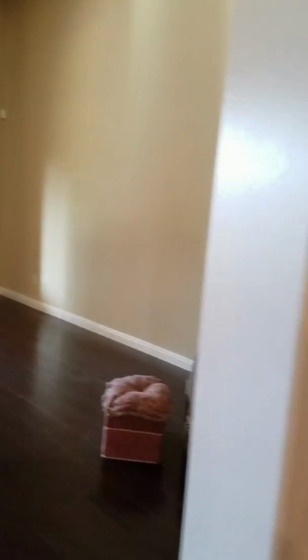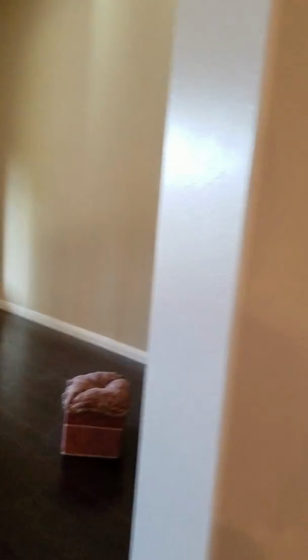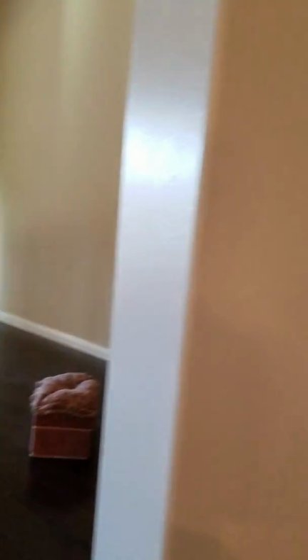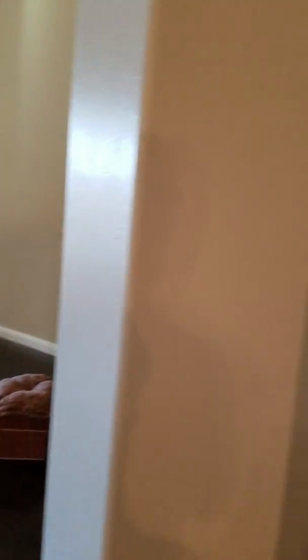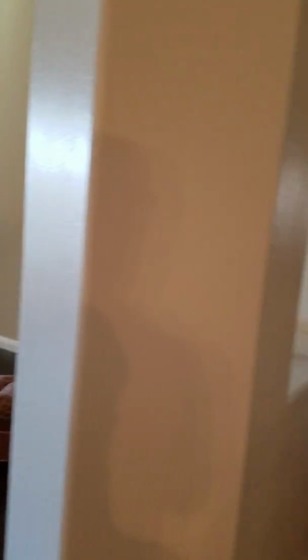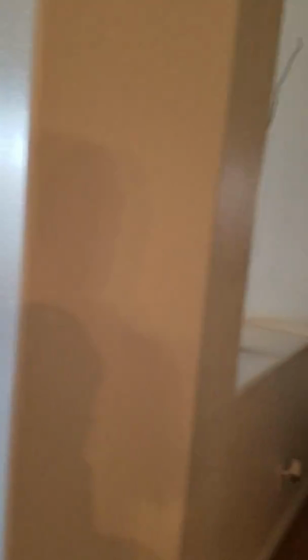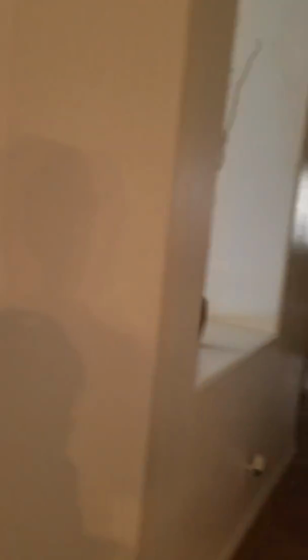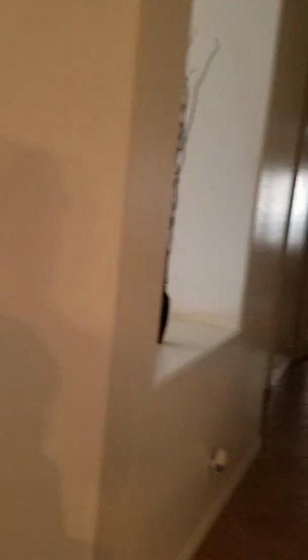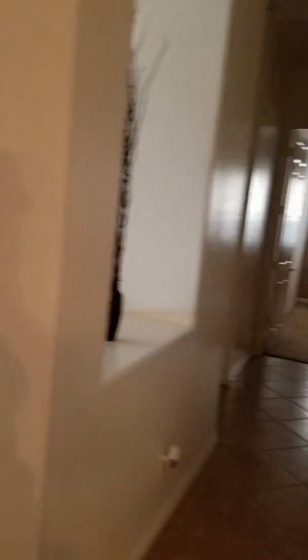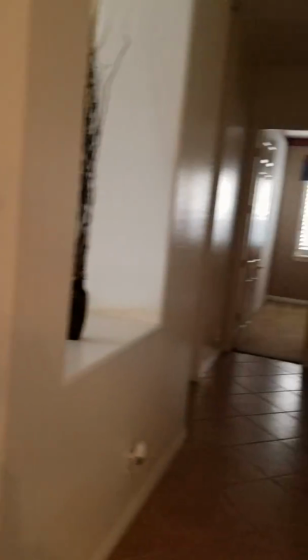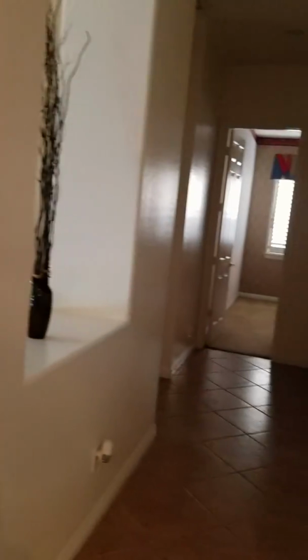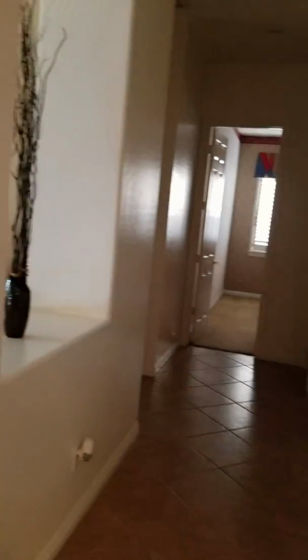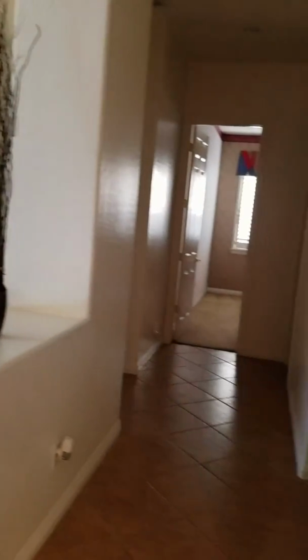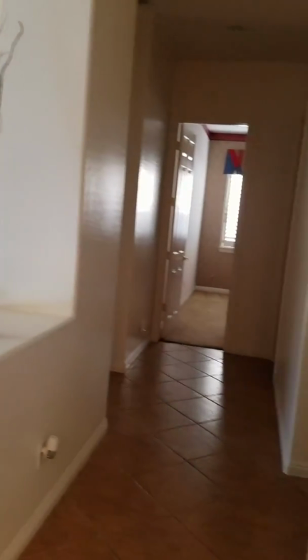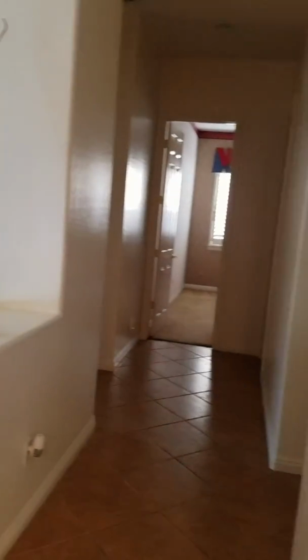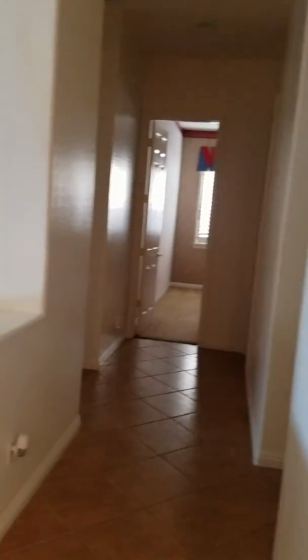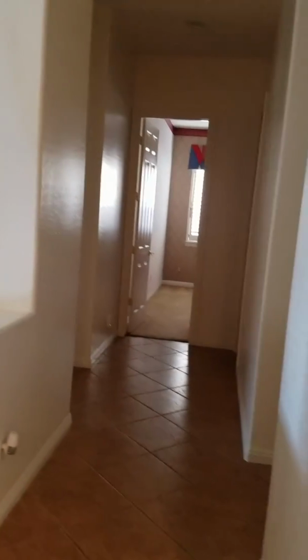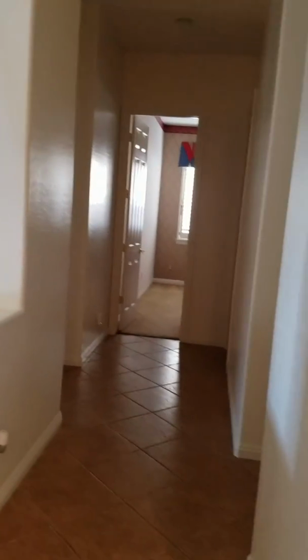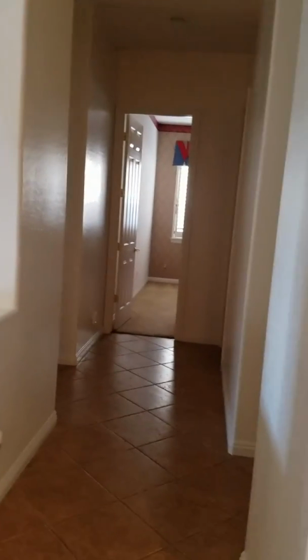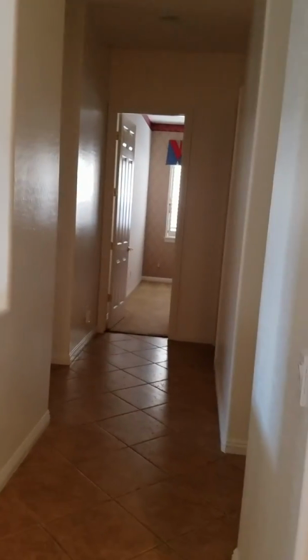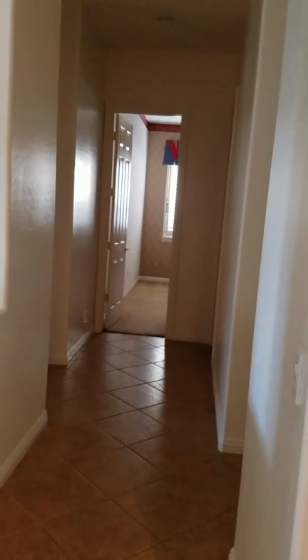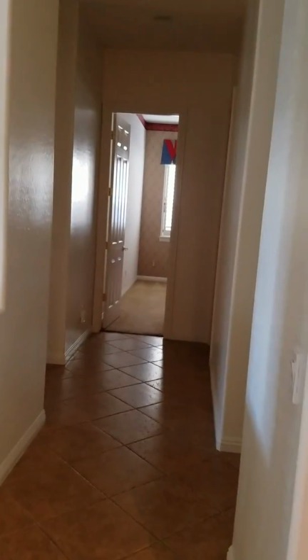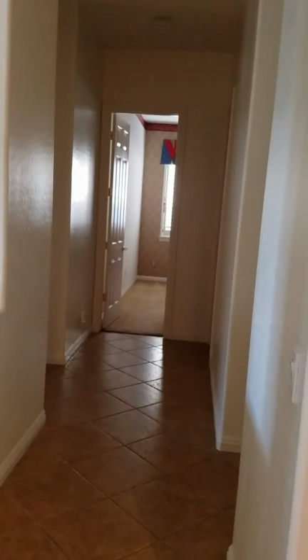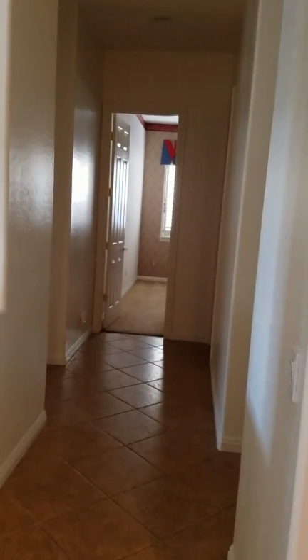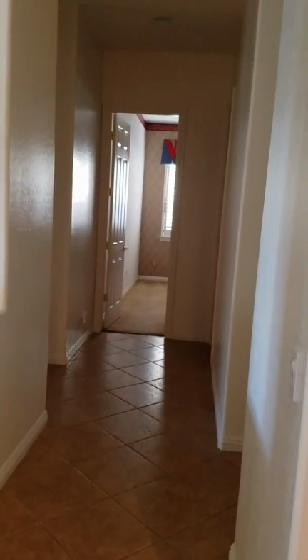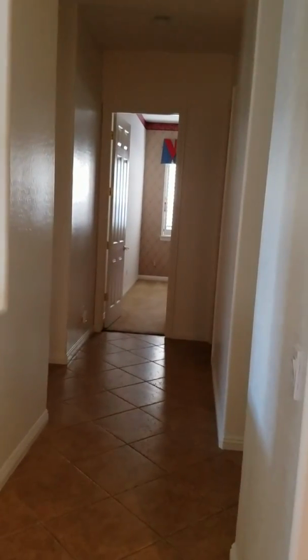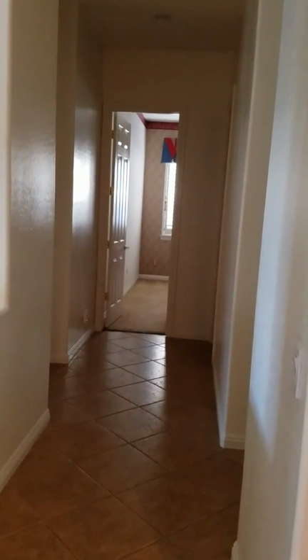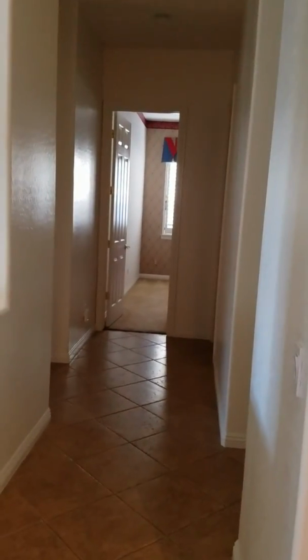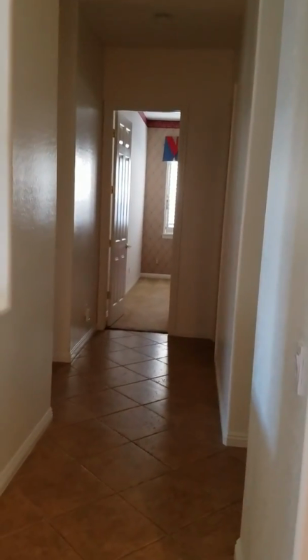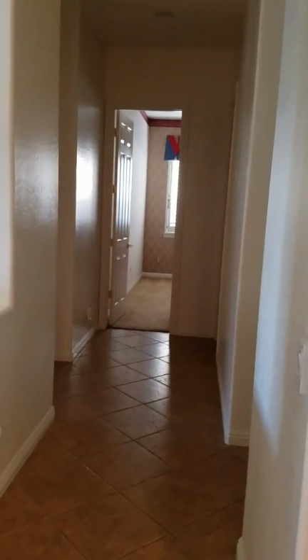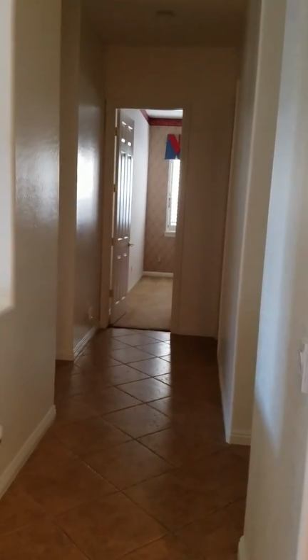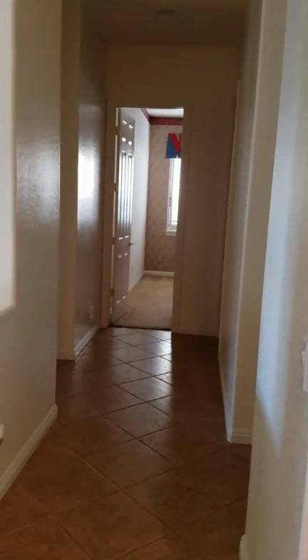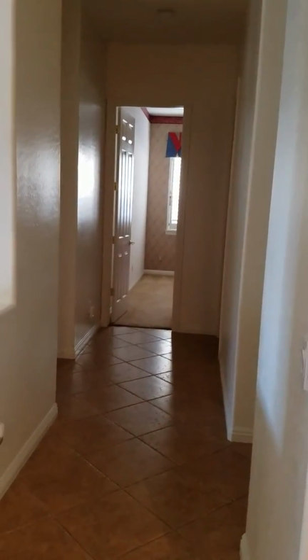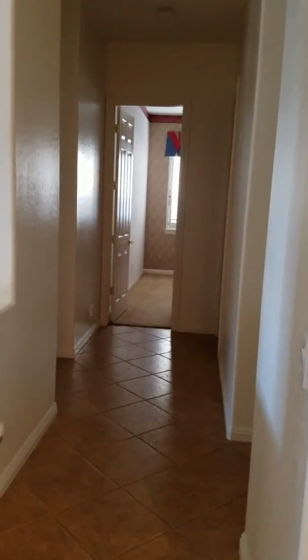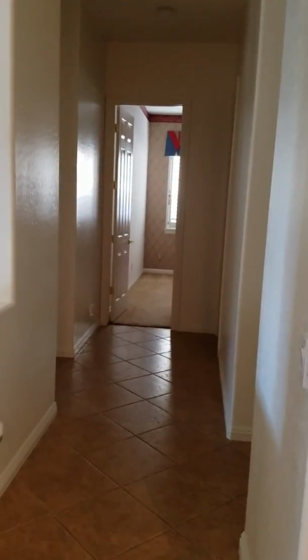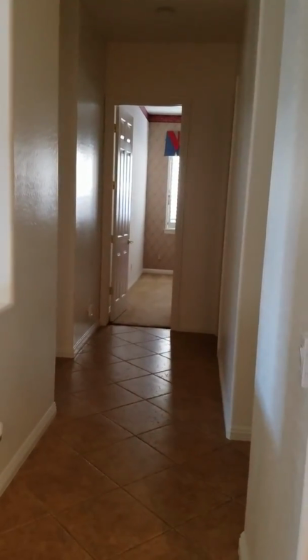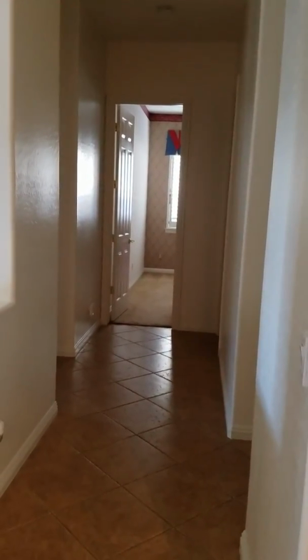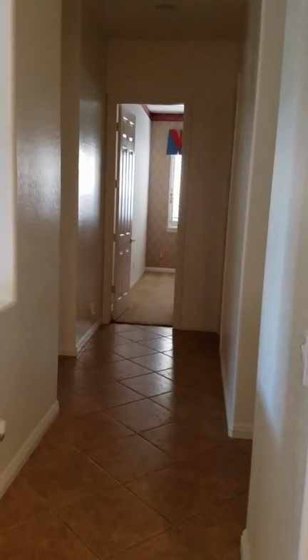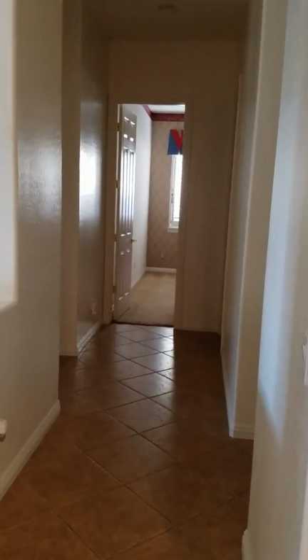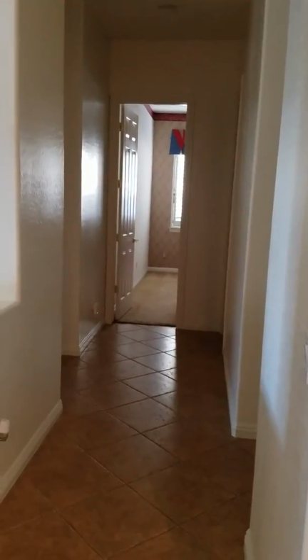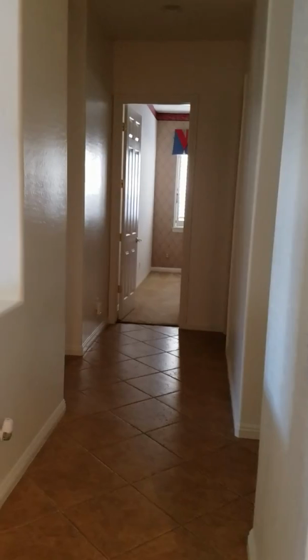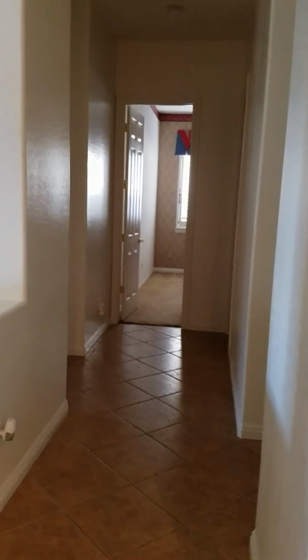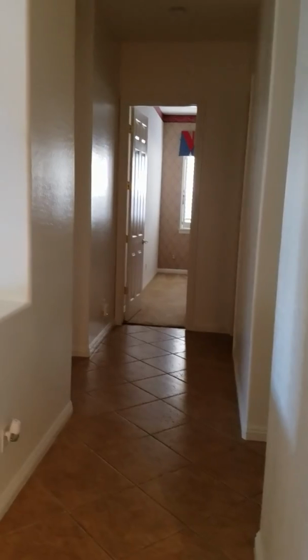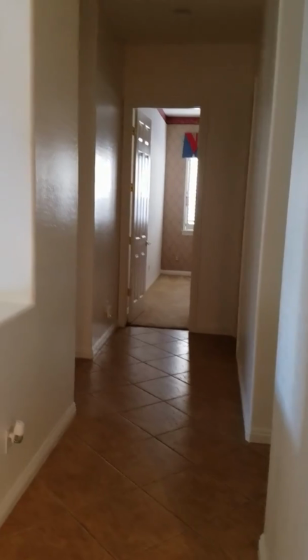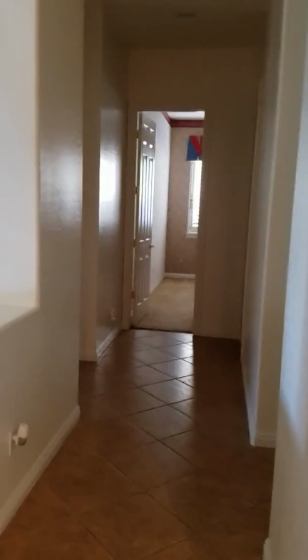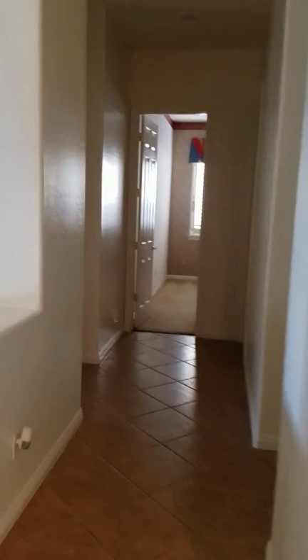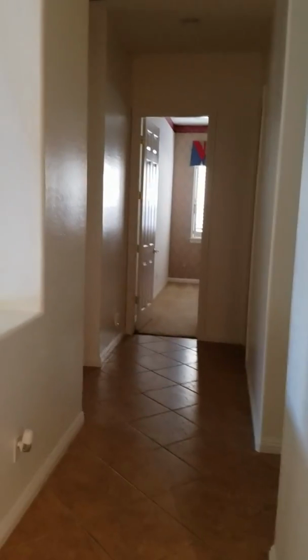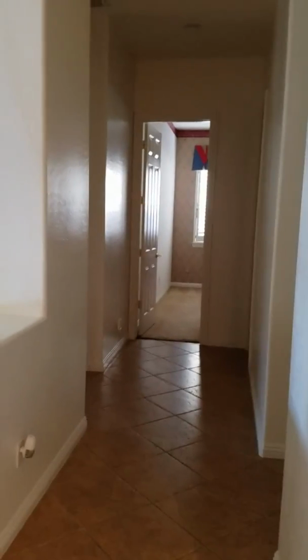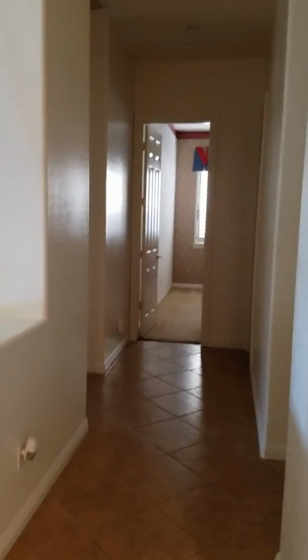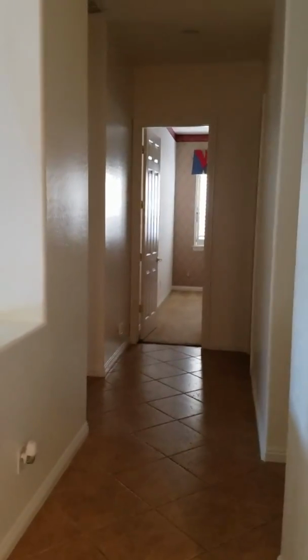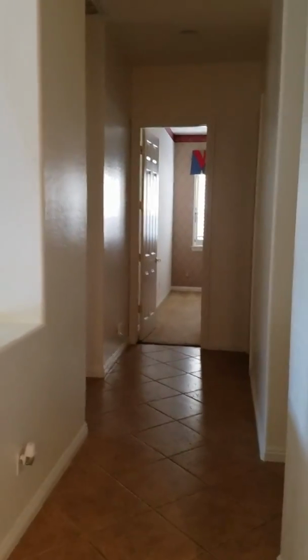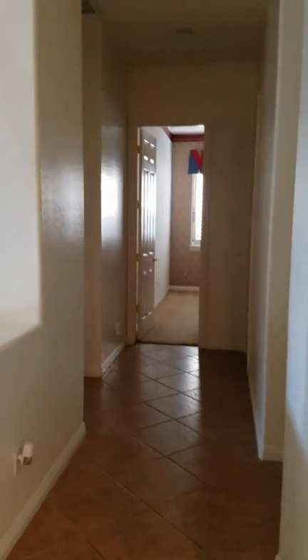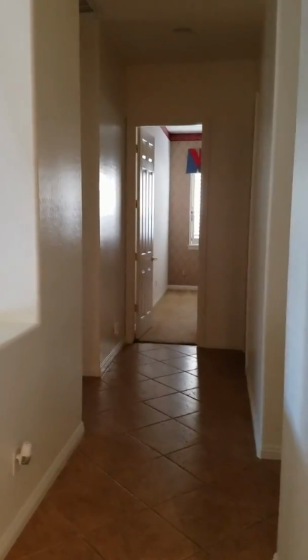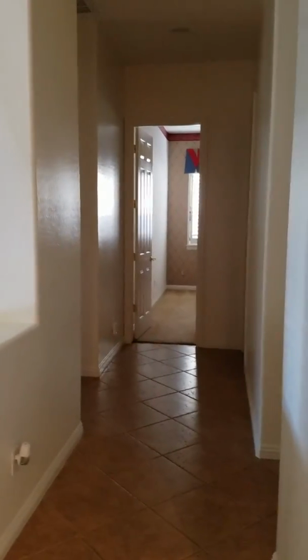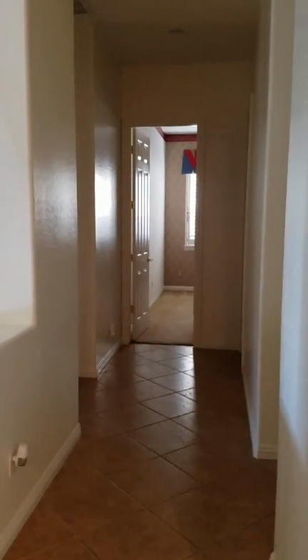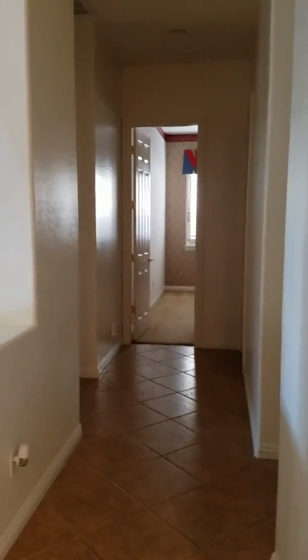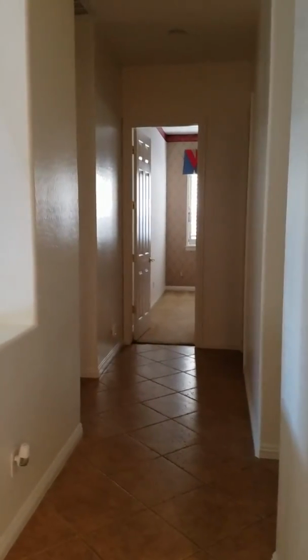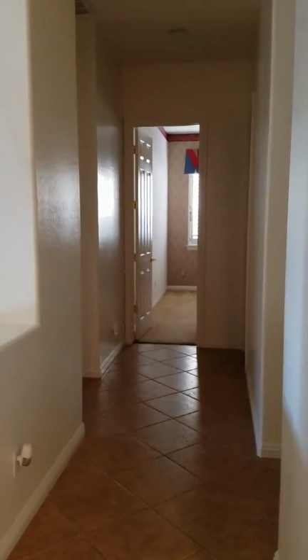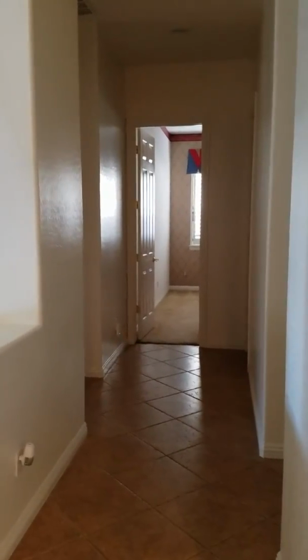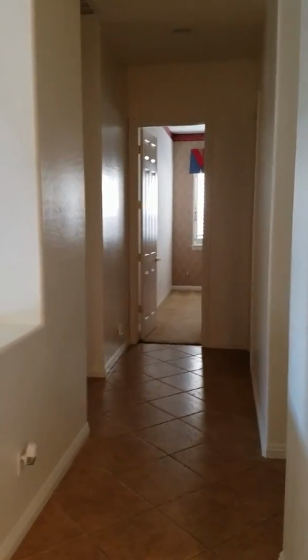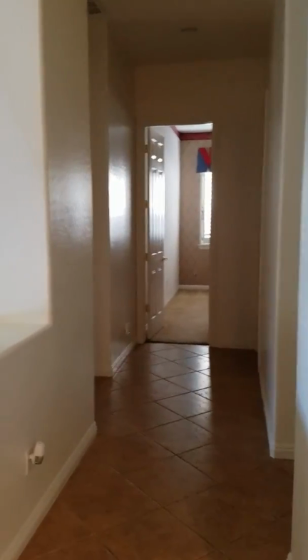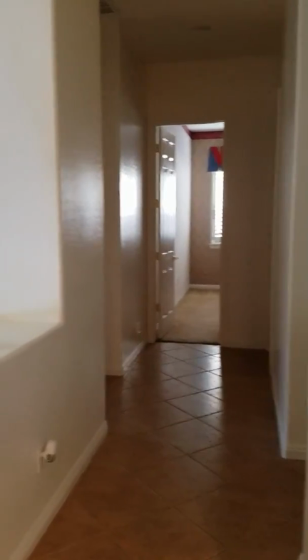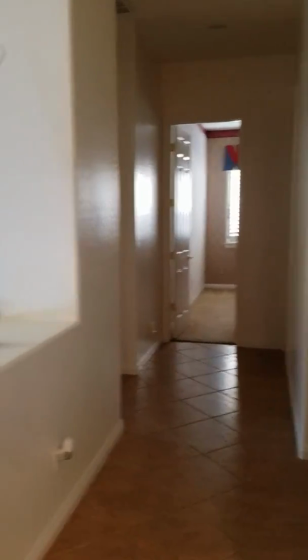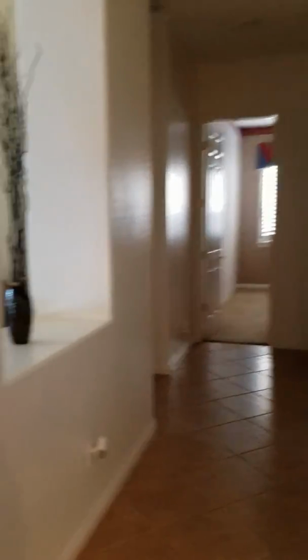Down the right hallway is an extra bedroom, bathroom, and massive bedroom, and access to the garage.